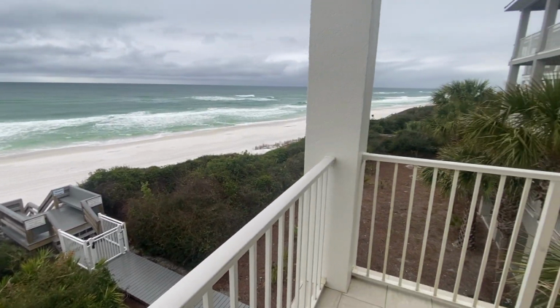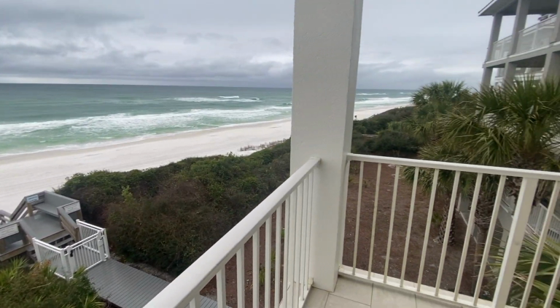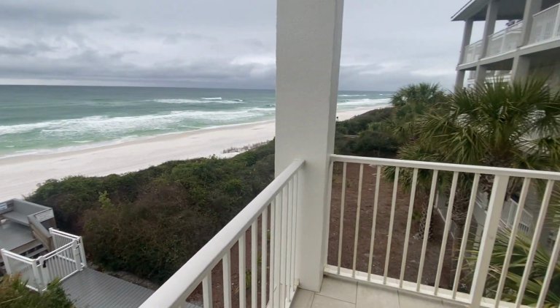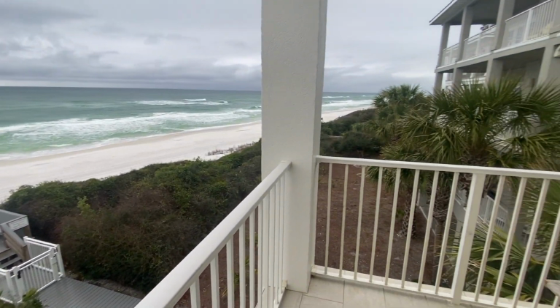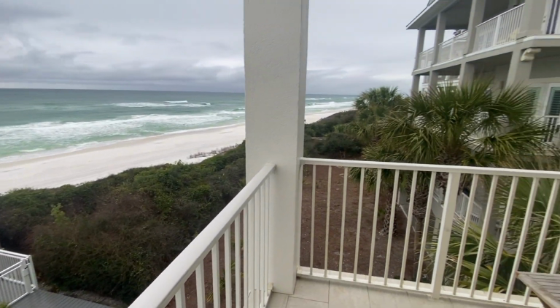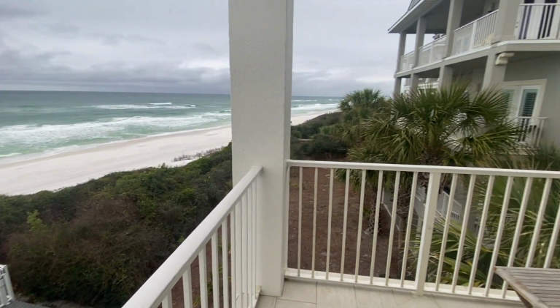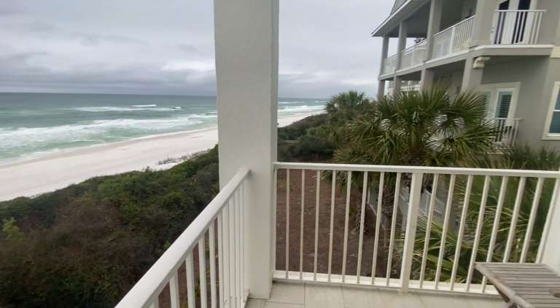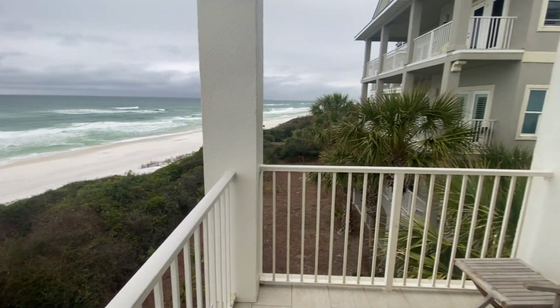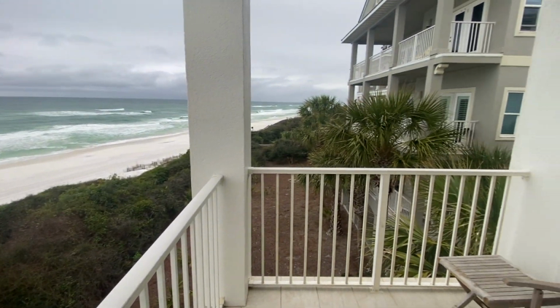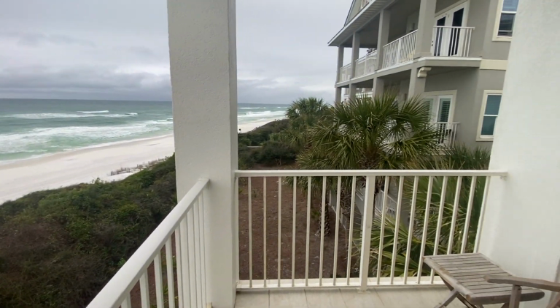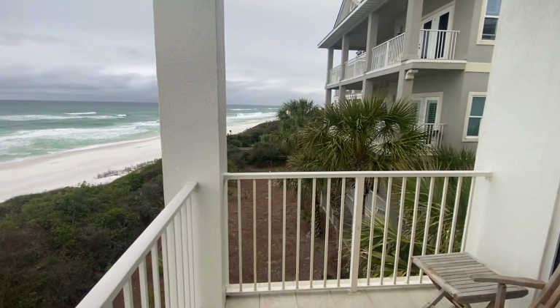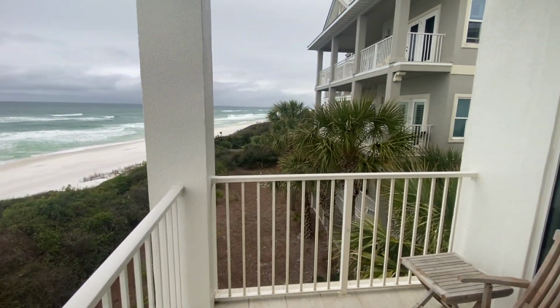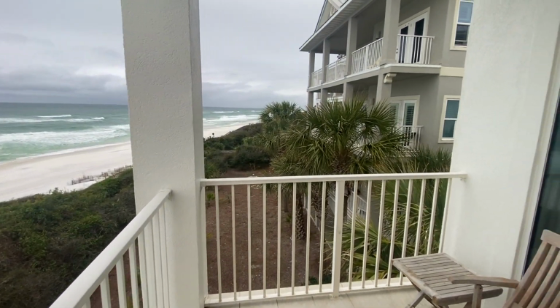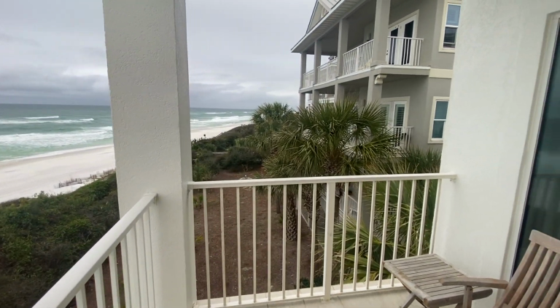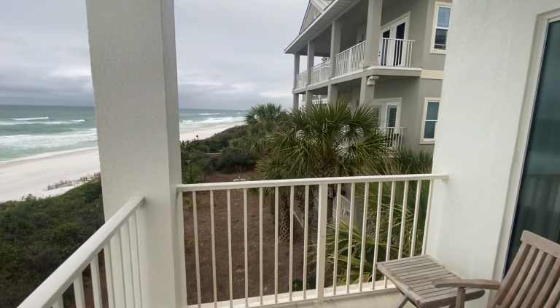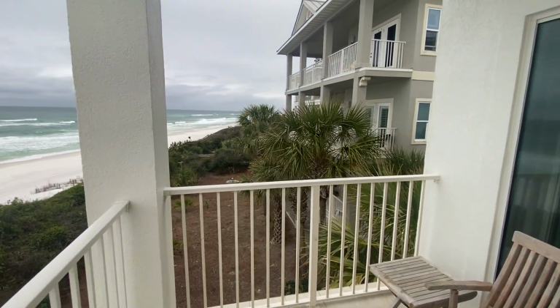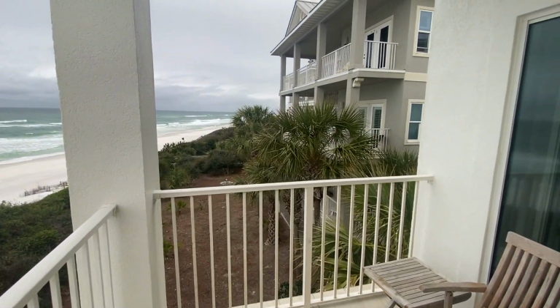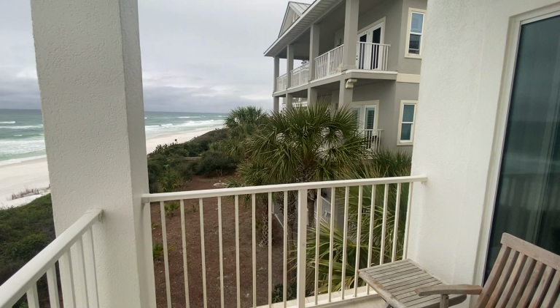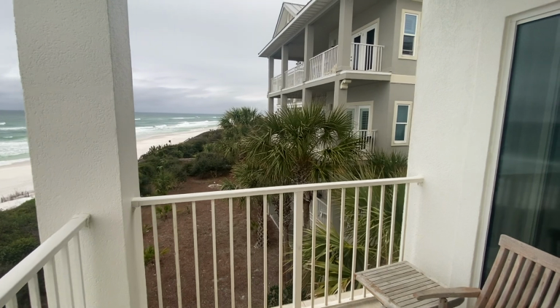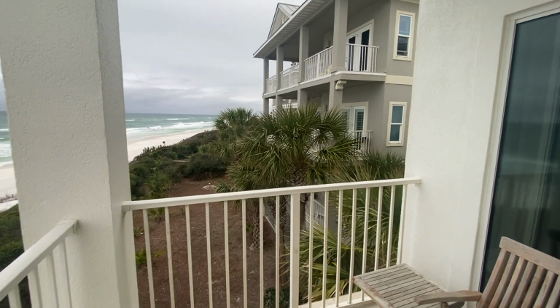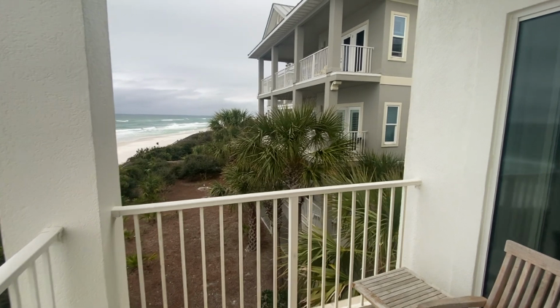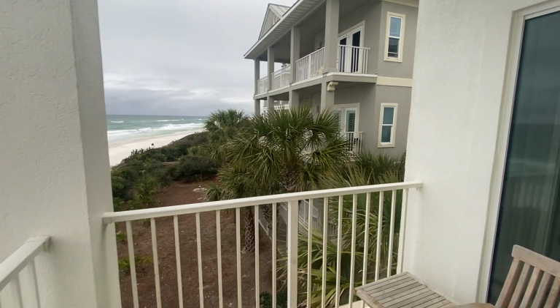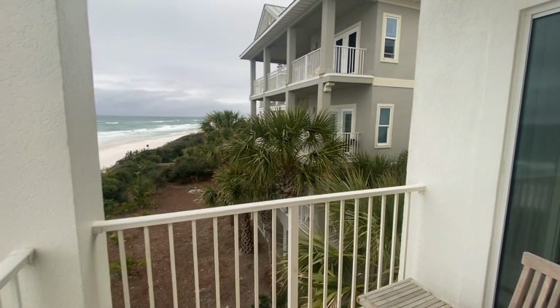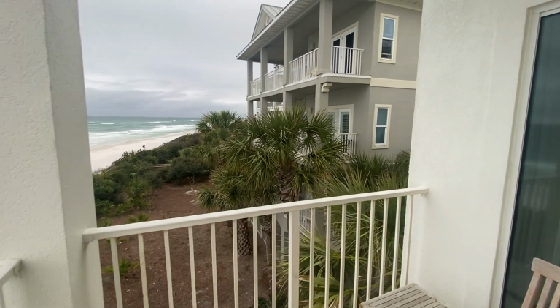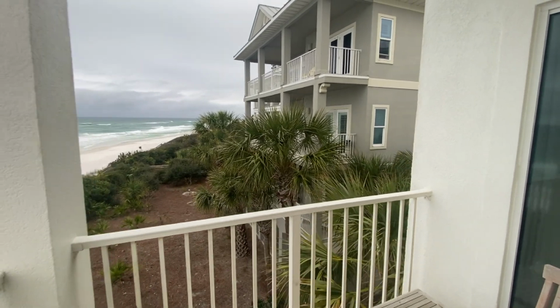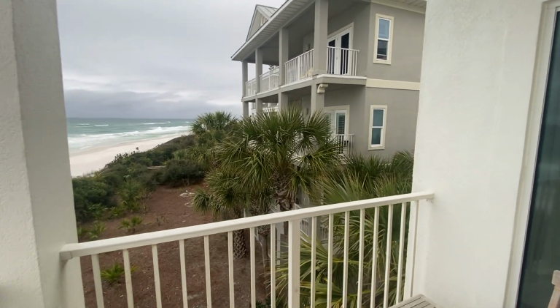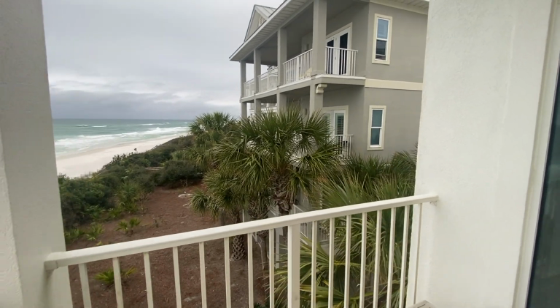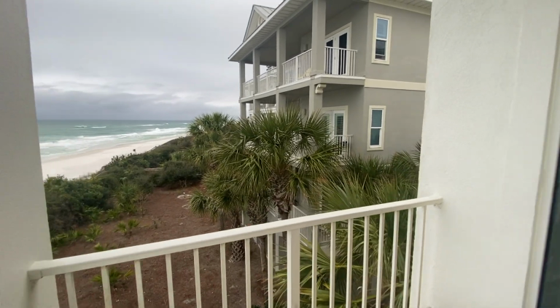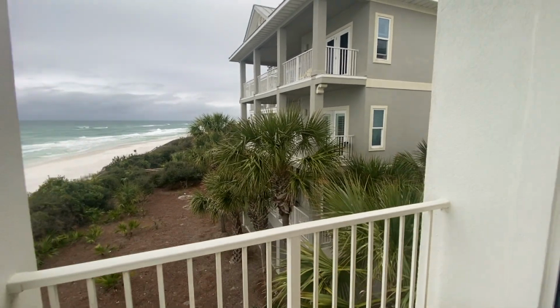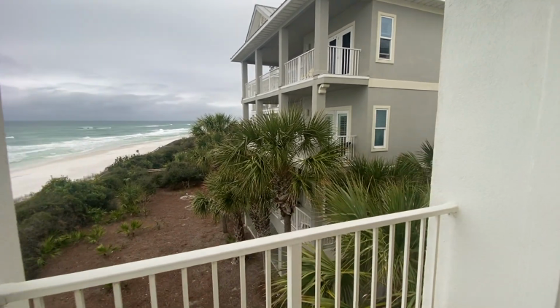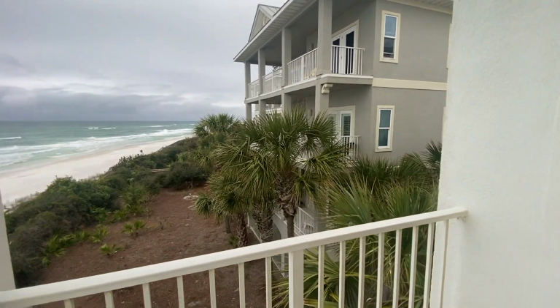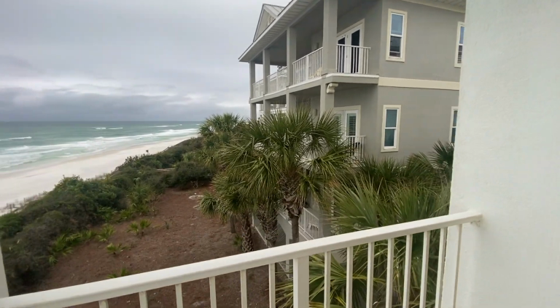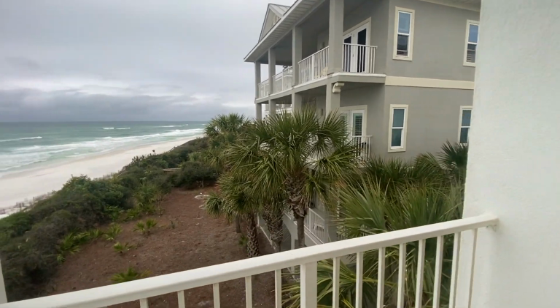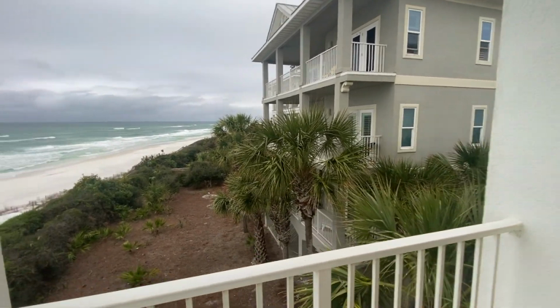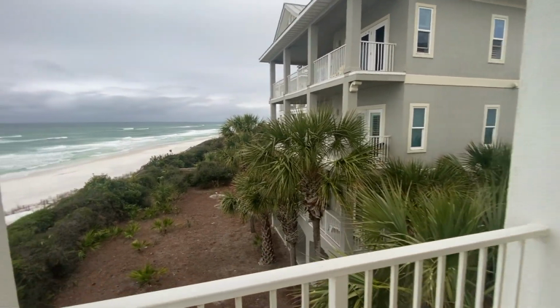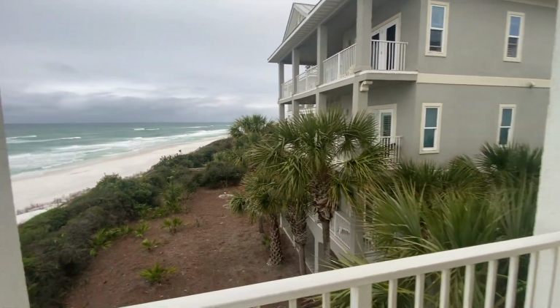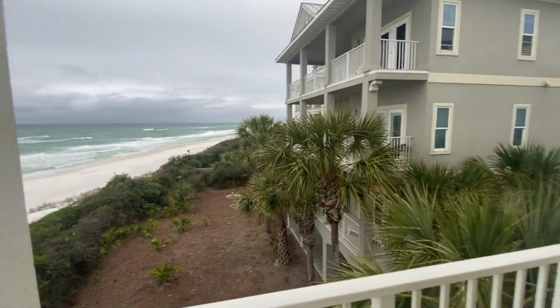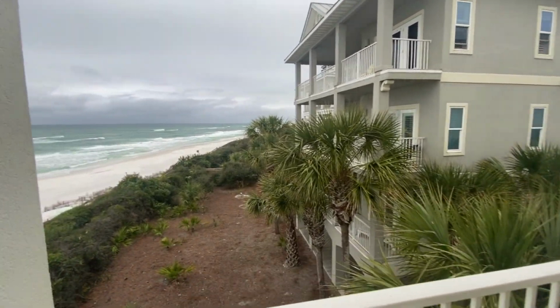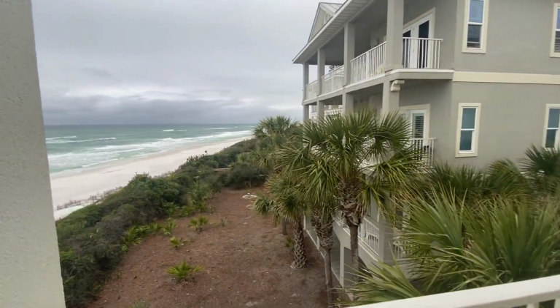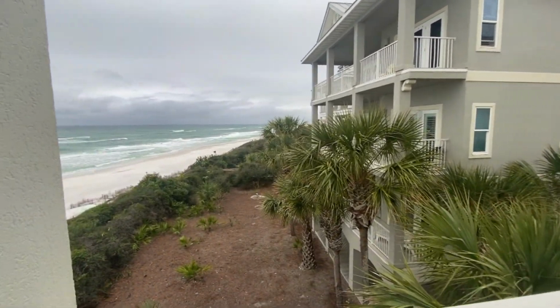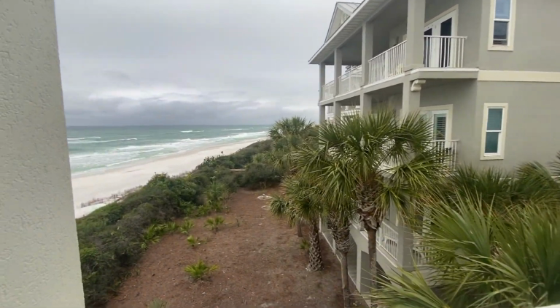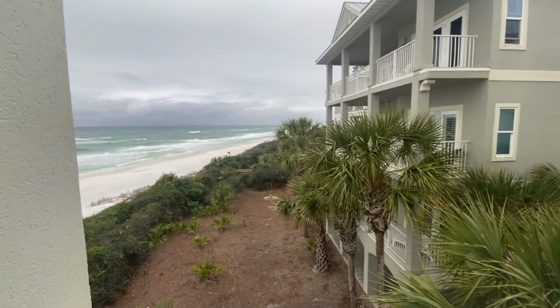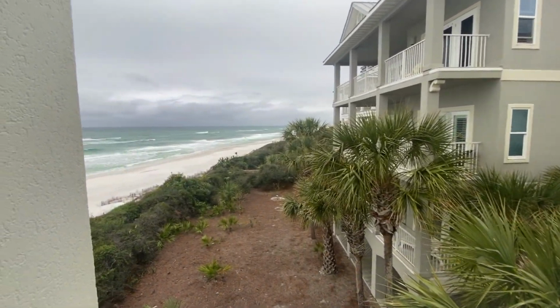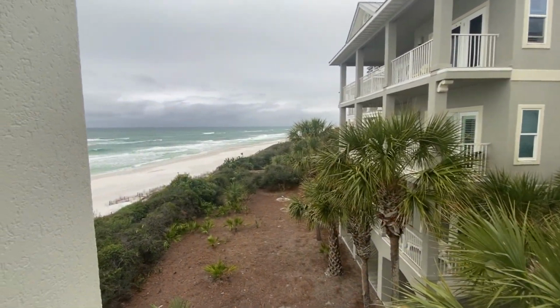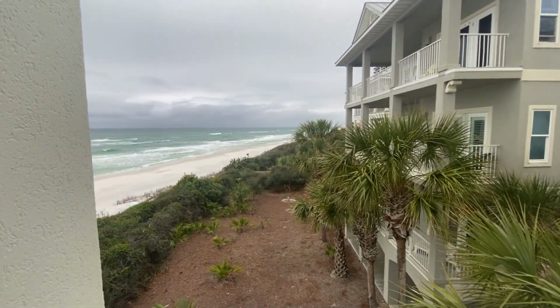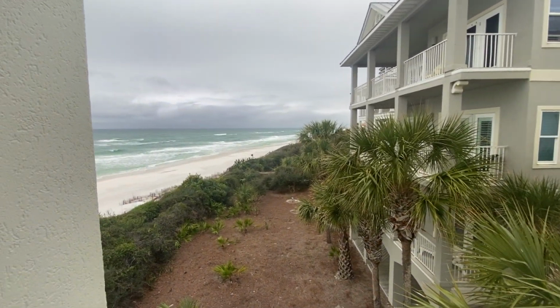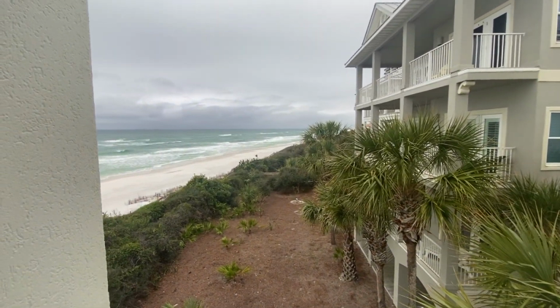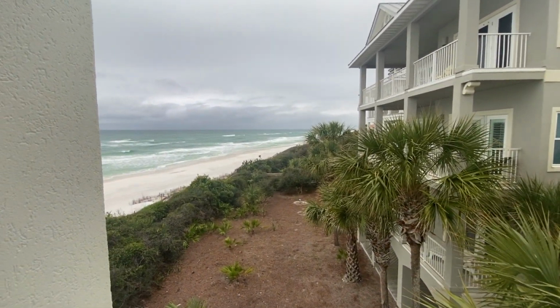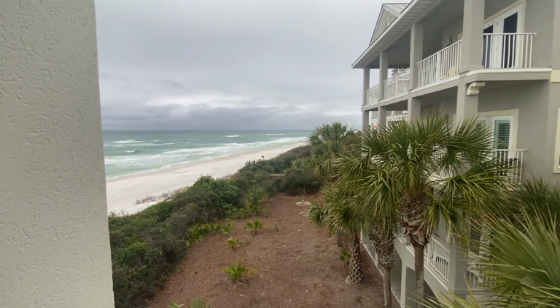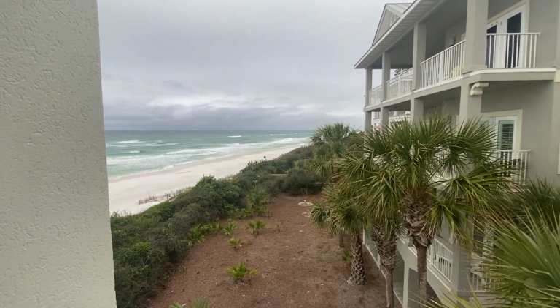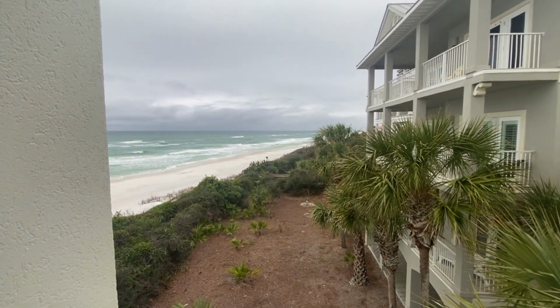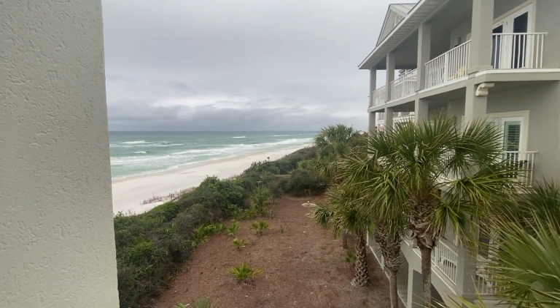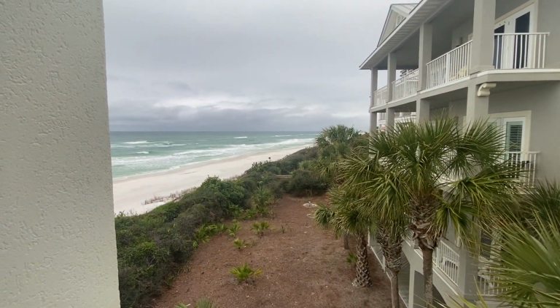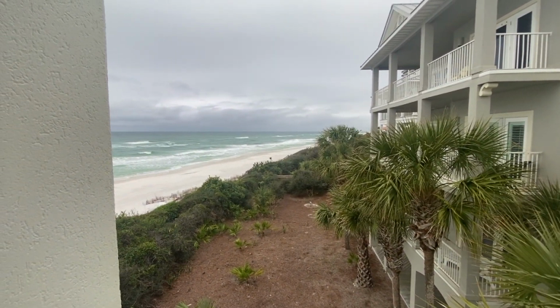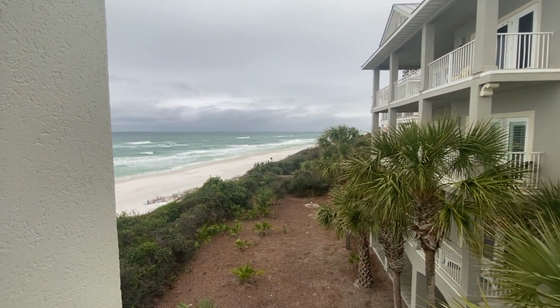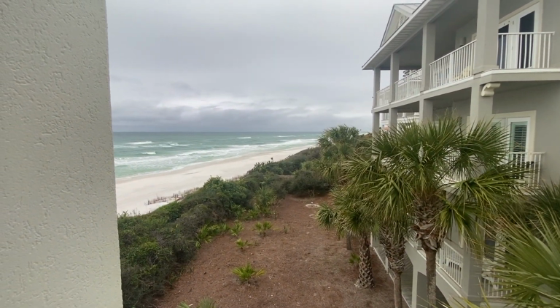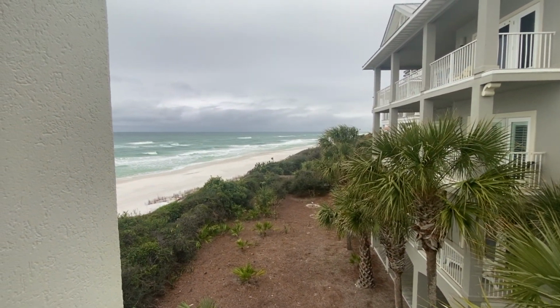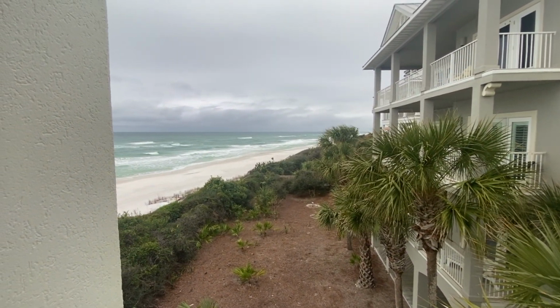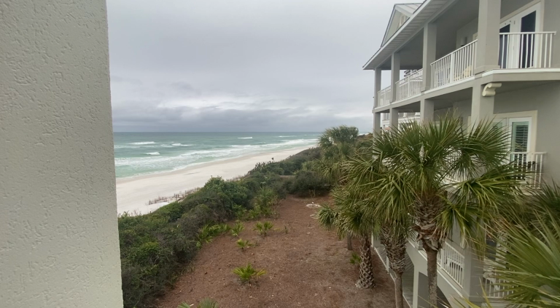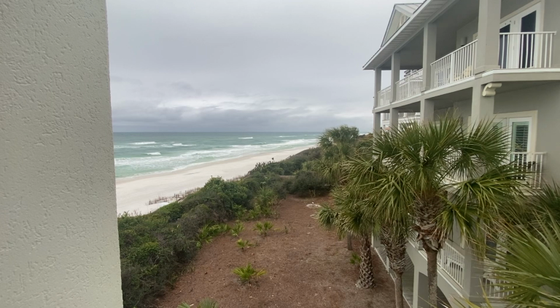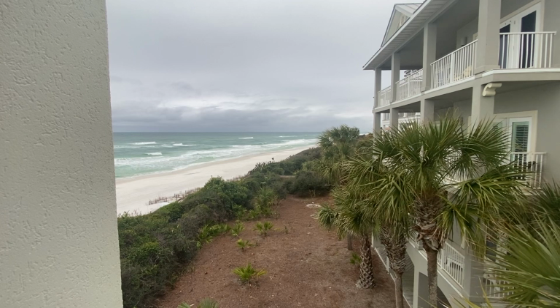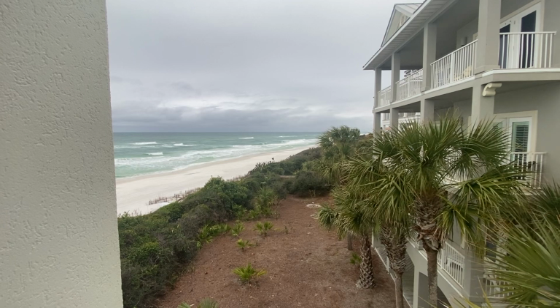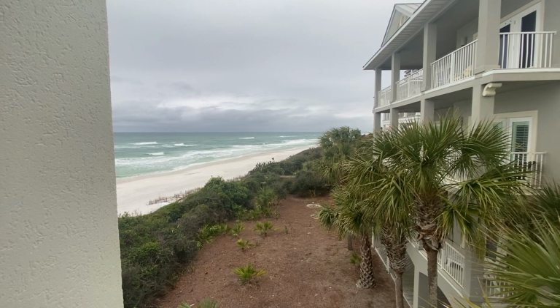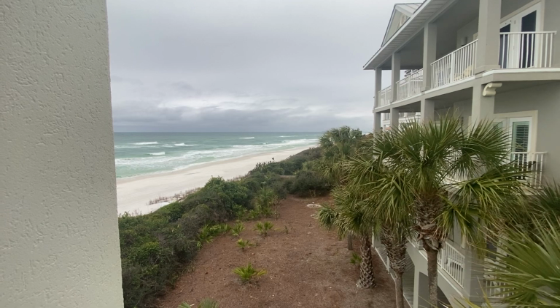And then this other building beside you is nicely set back, so you have these nice western views down the beach.